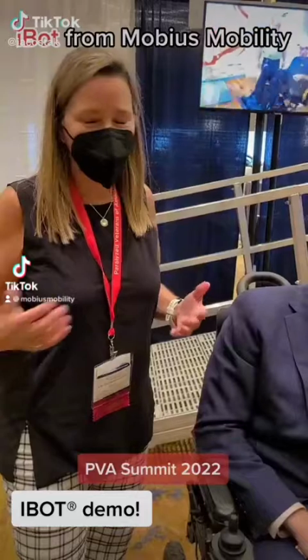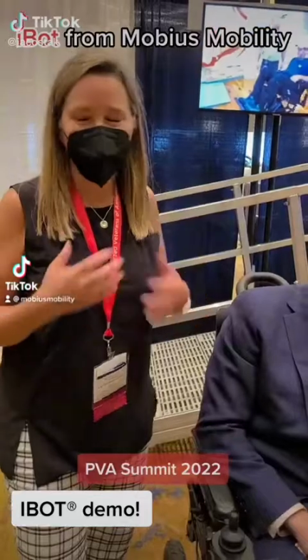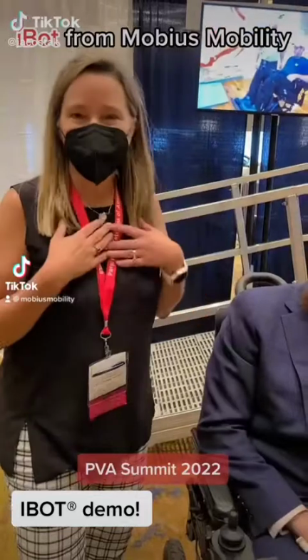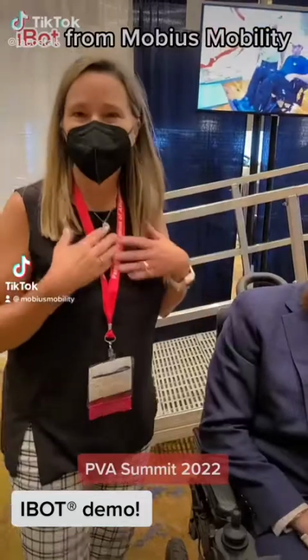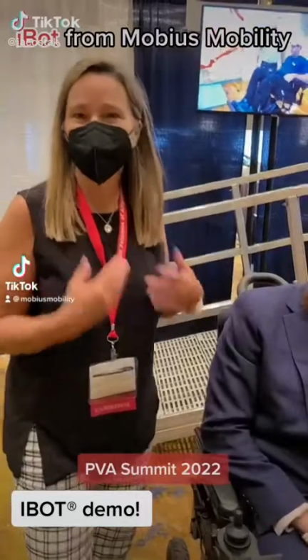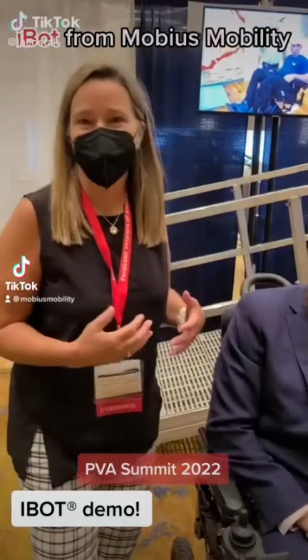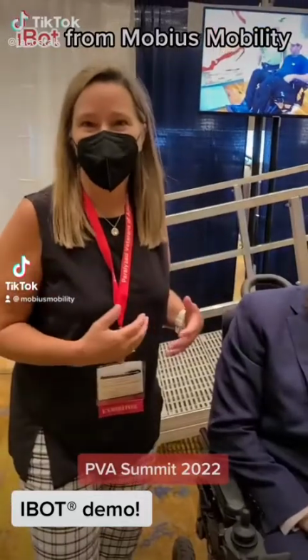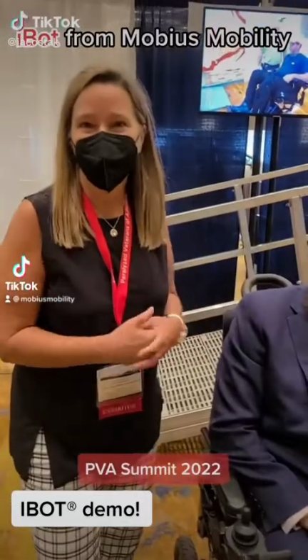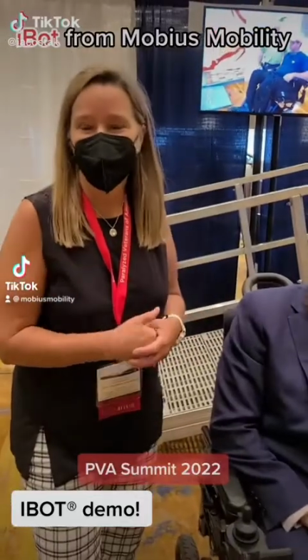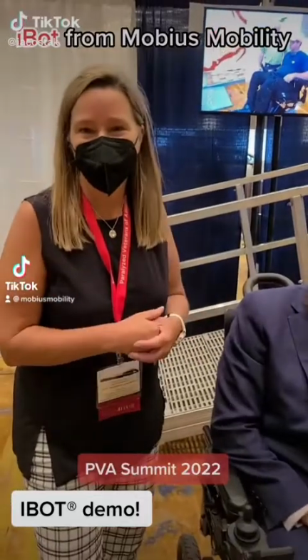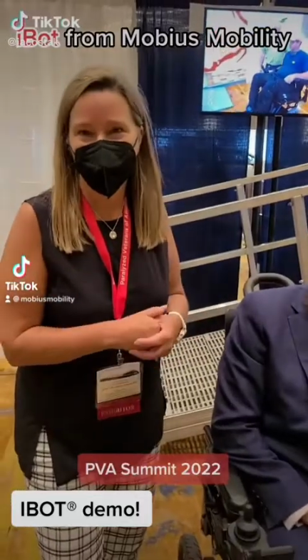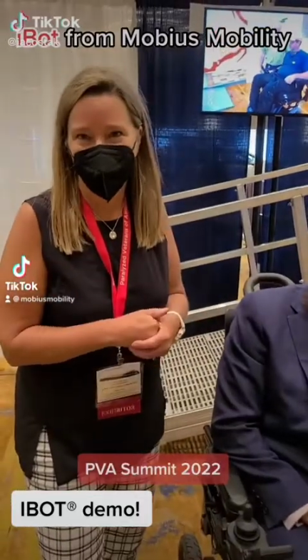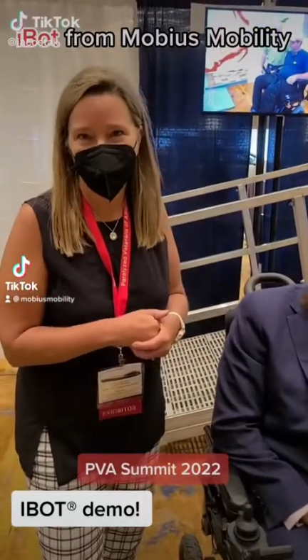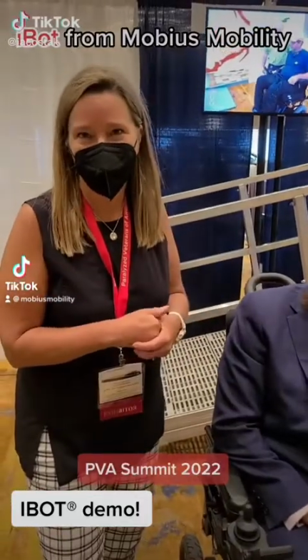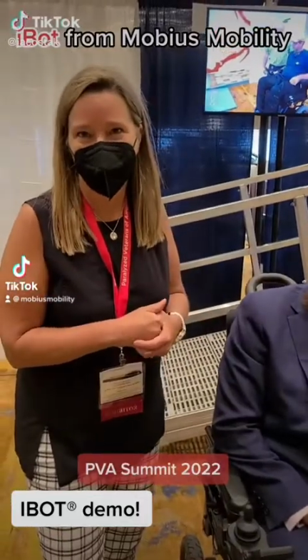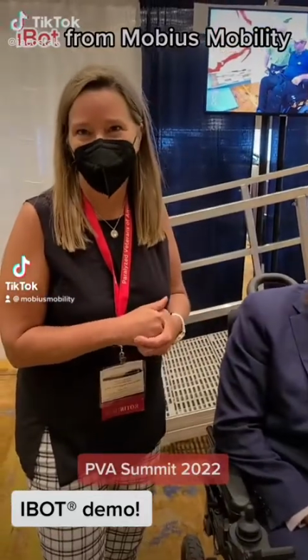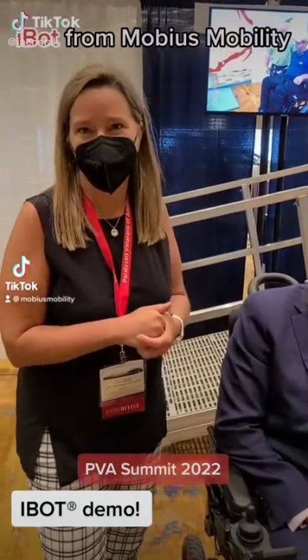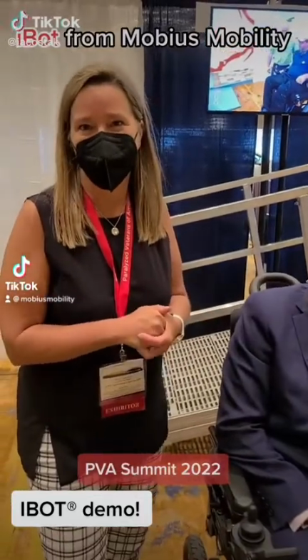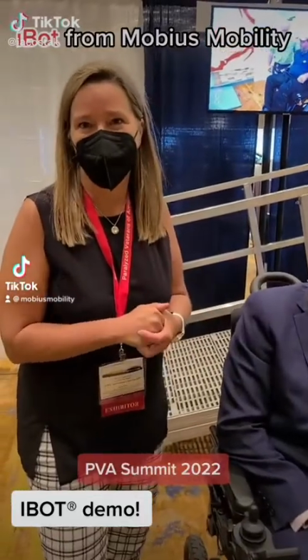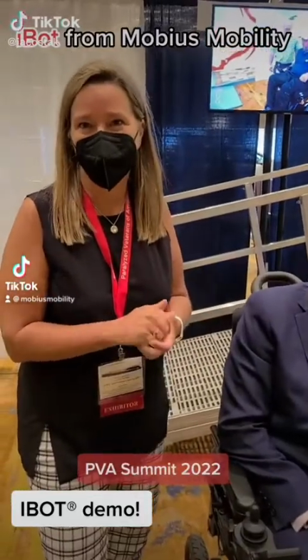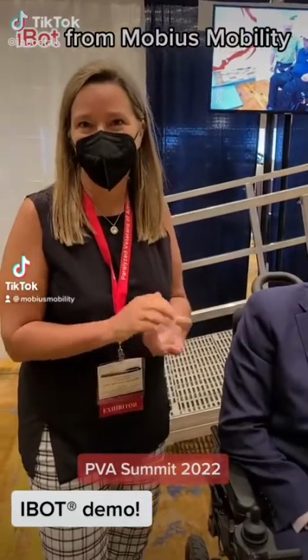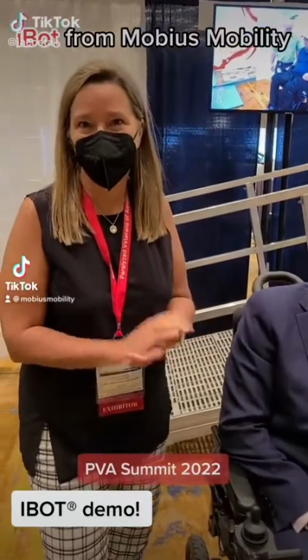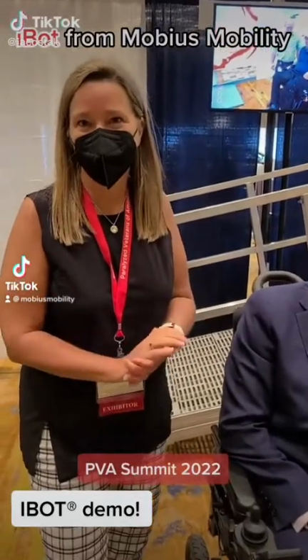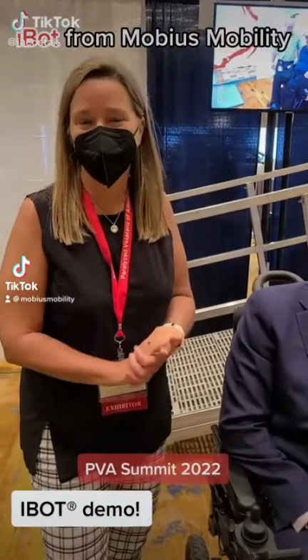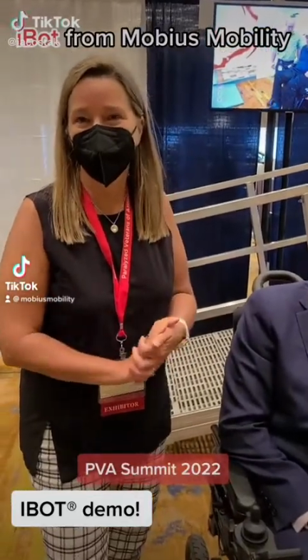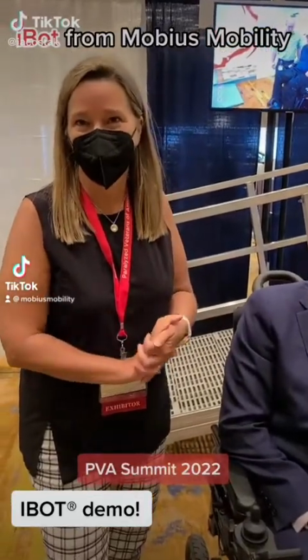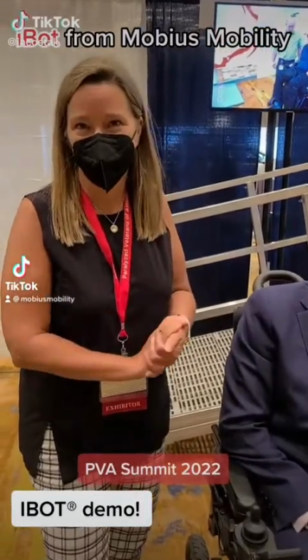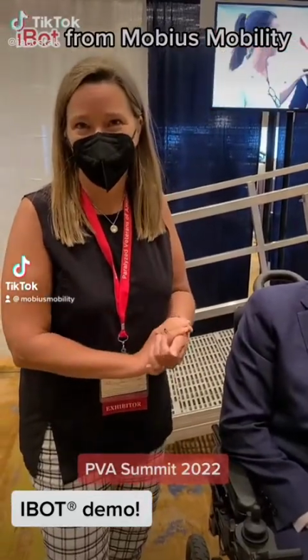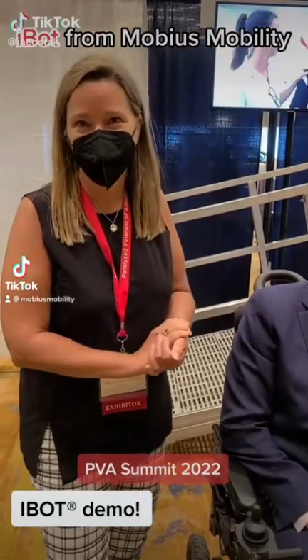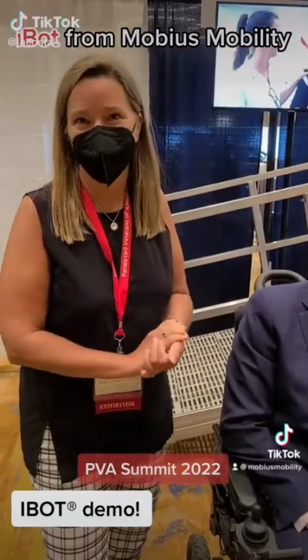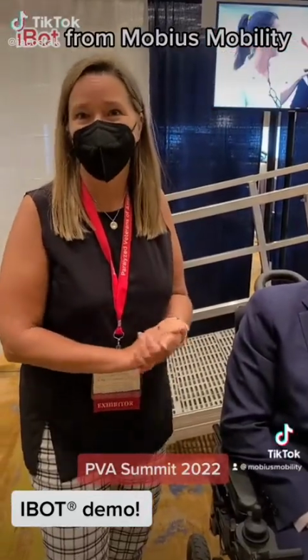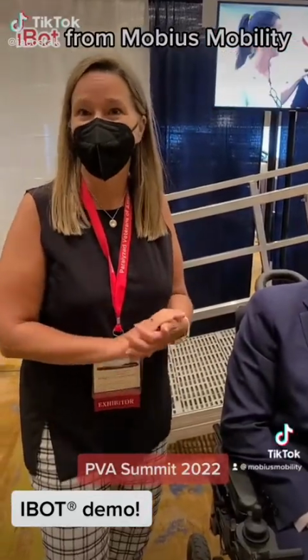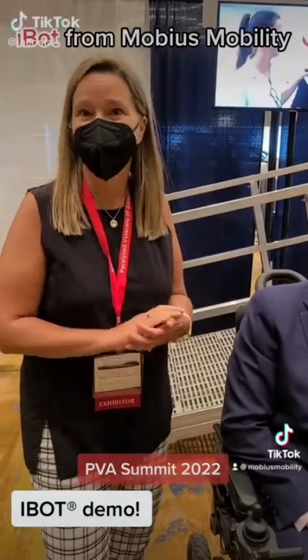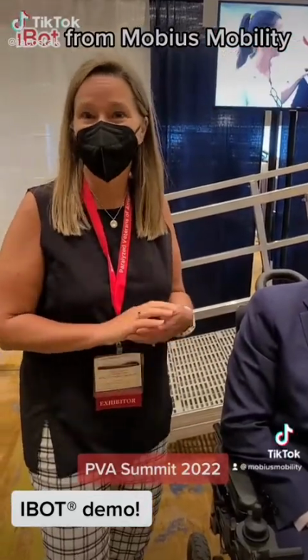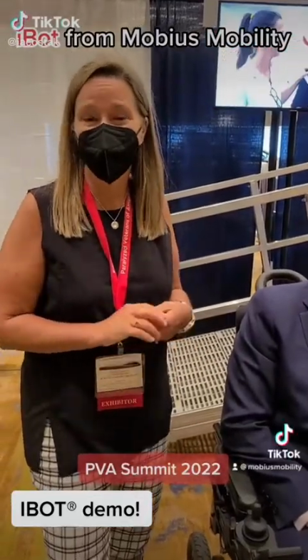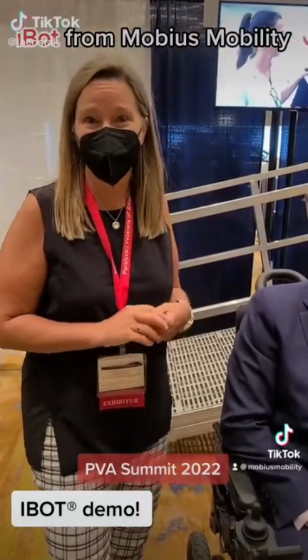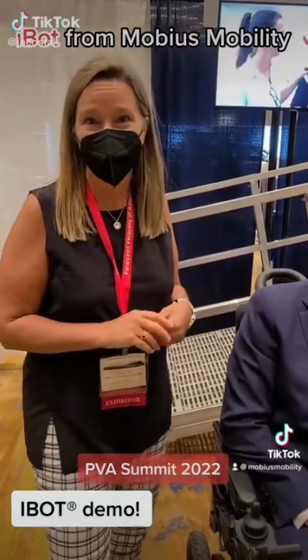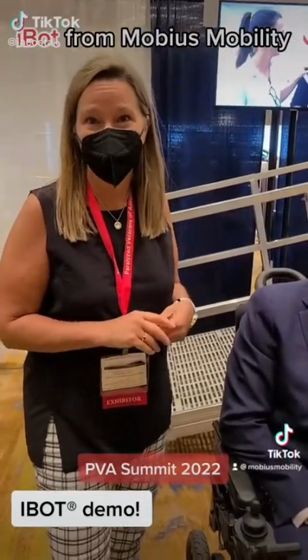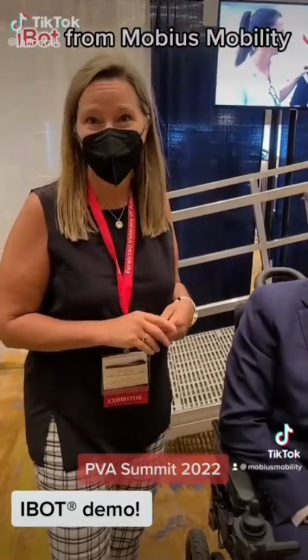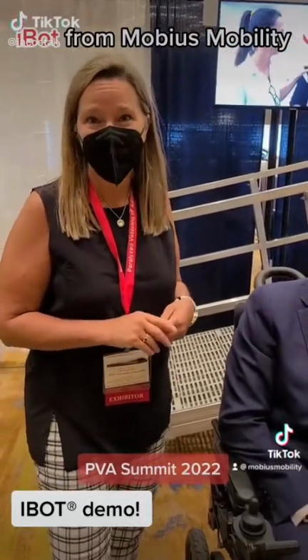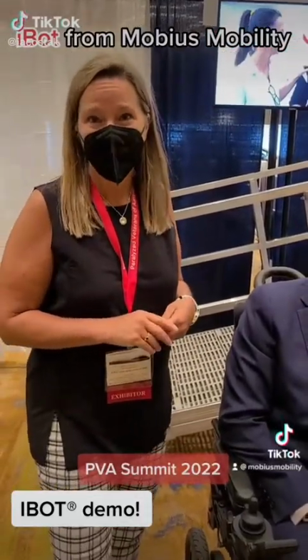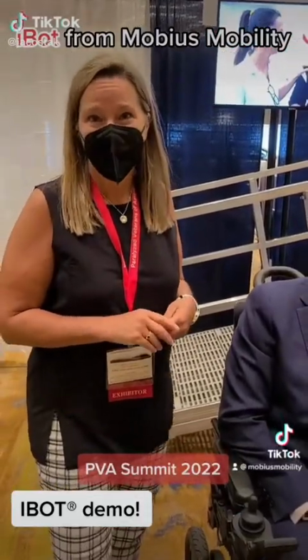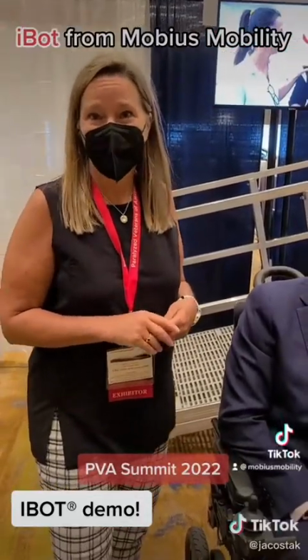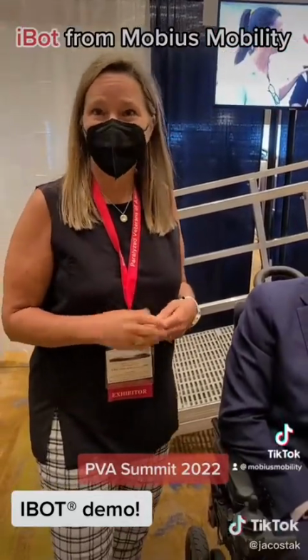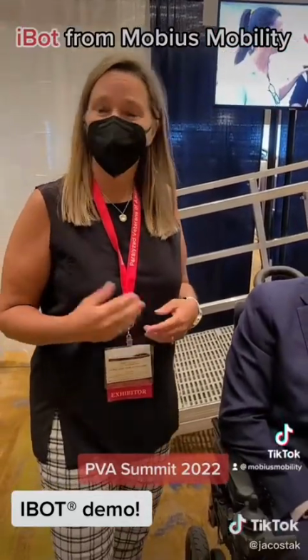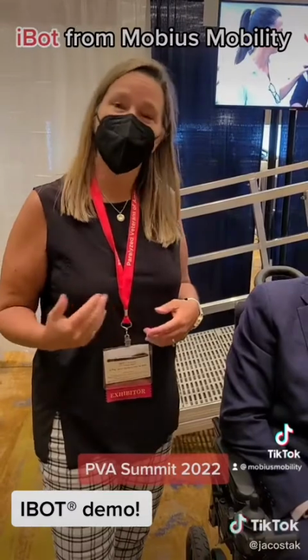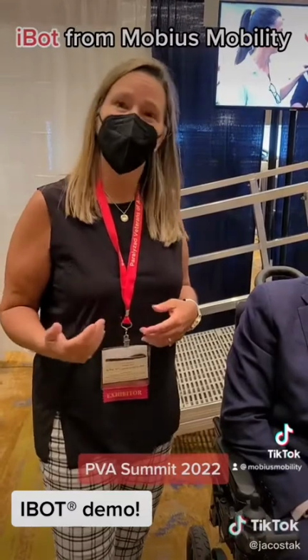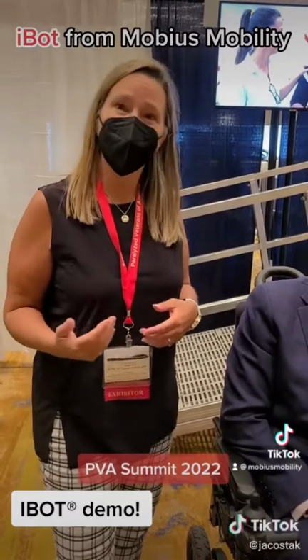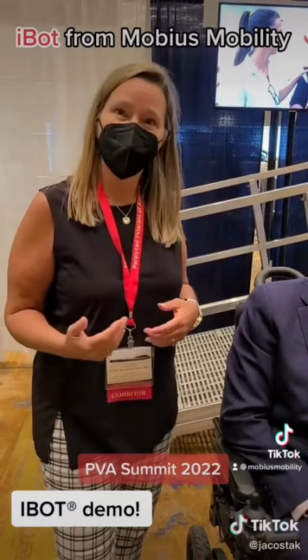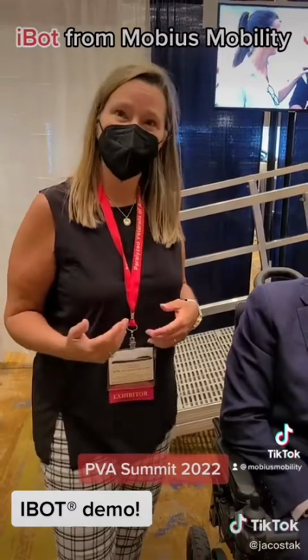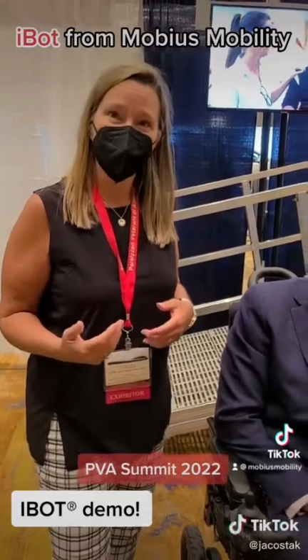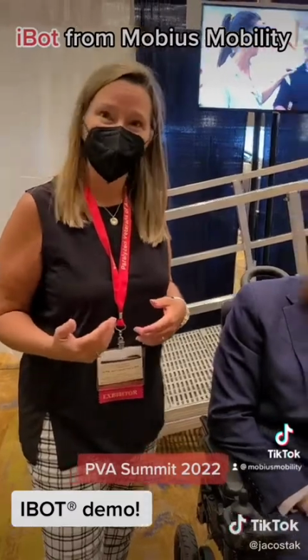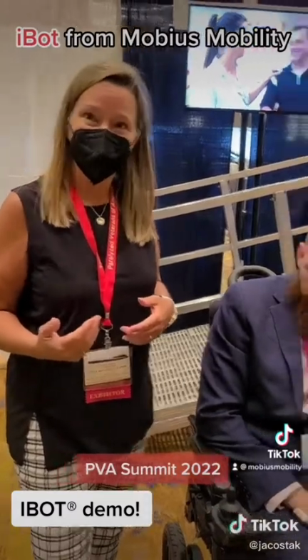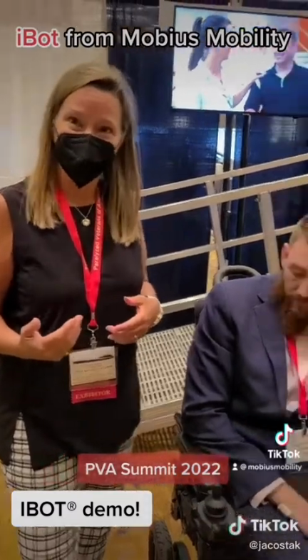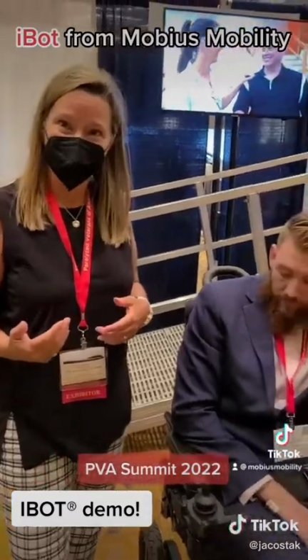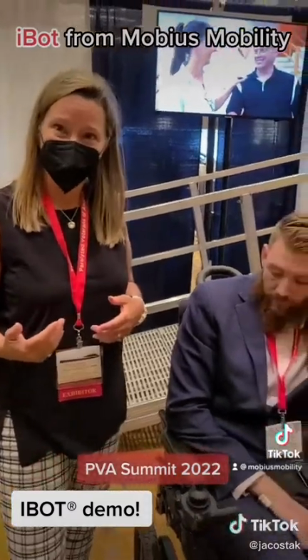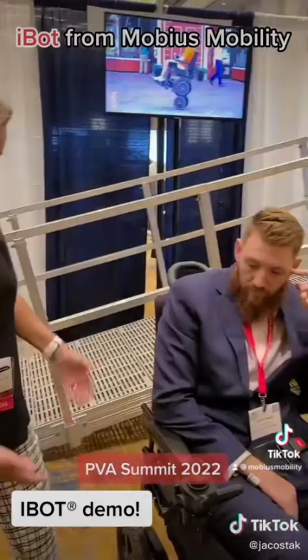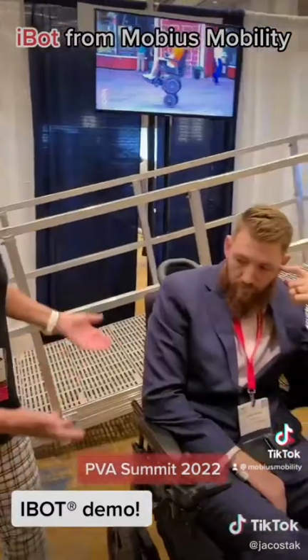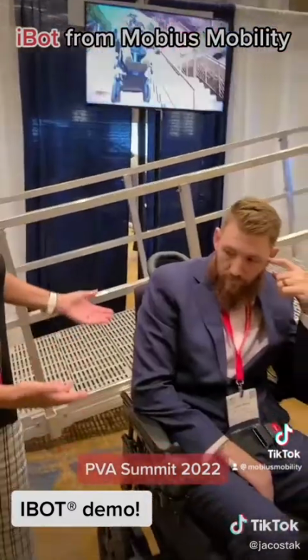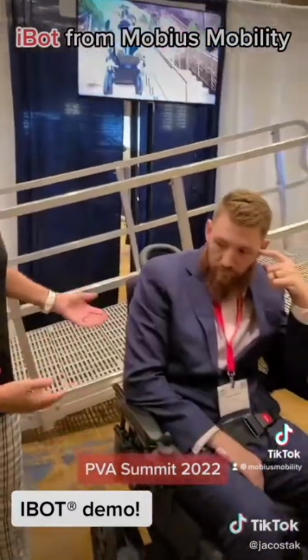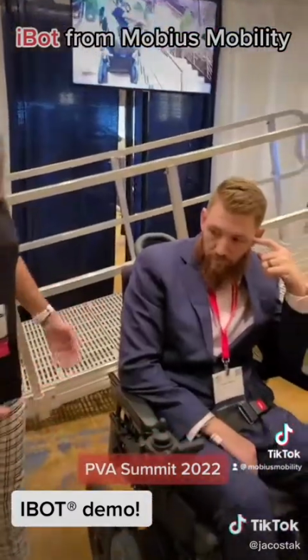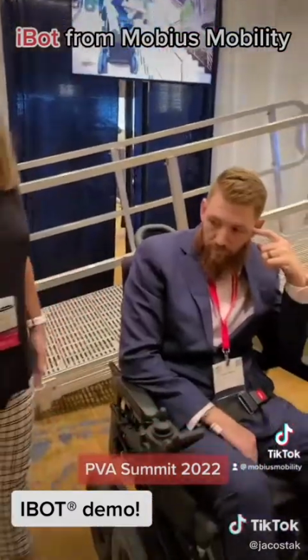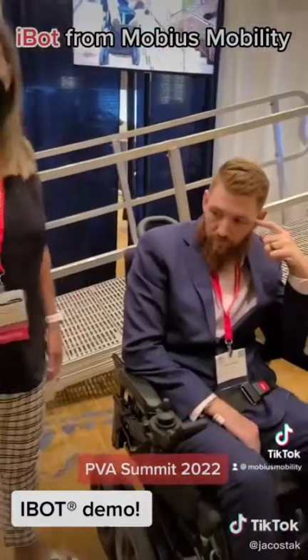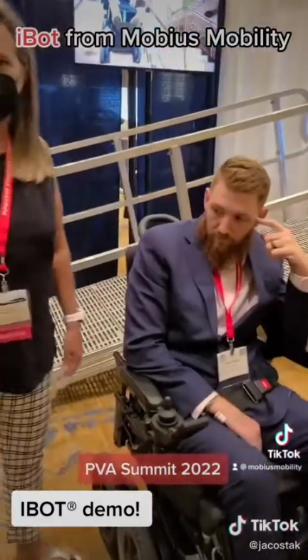My name is Dawn Hameline. I am an occupational therapist and an ATP. I am with Mobius Mobility. We do the iBot.